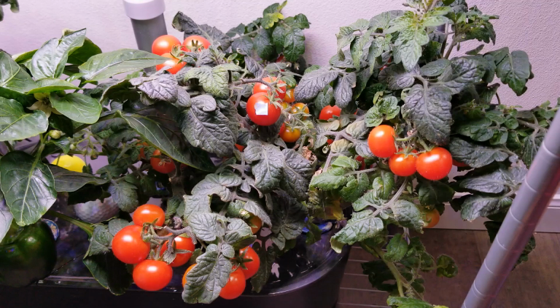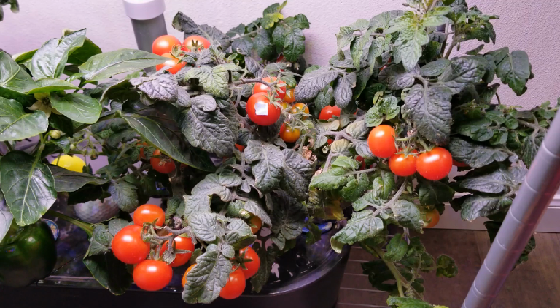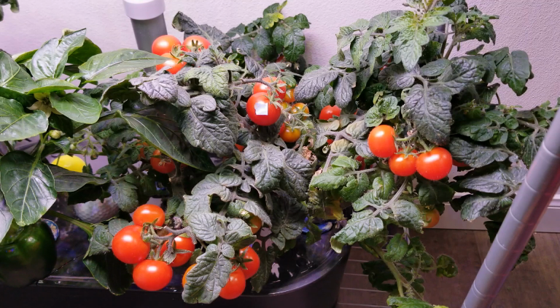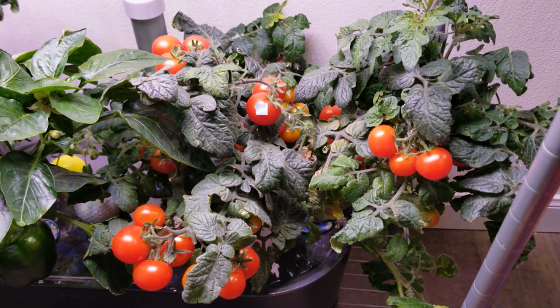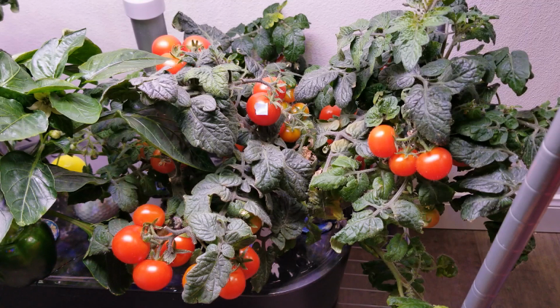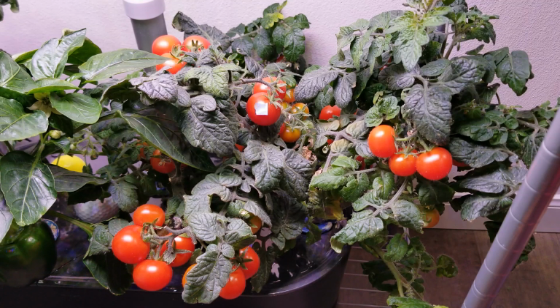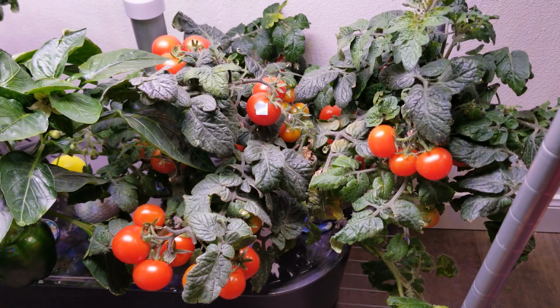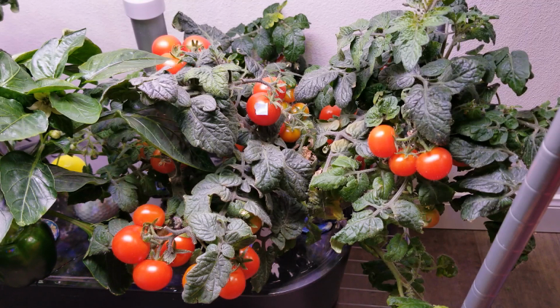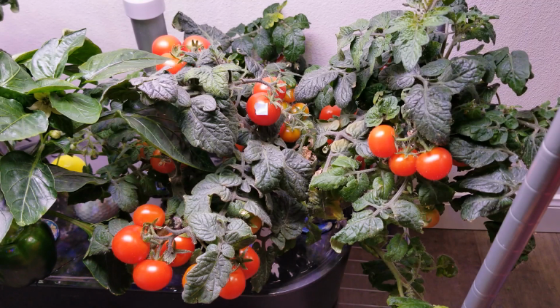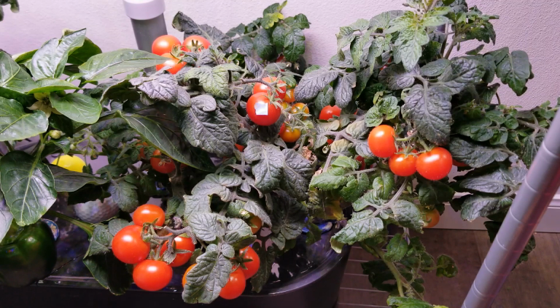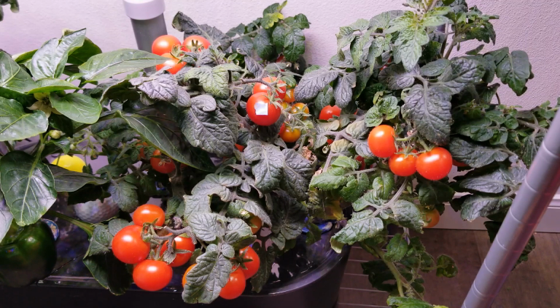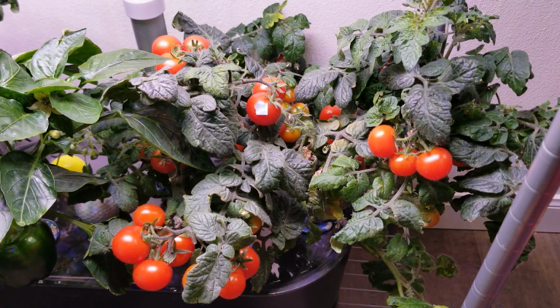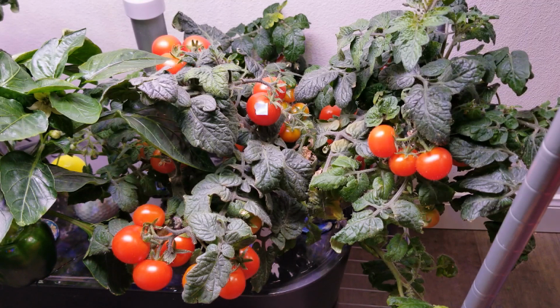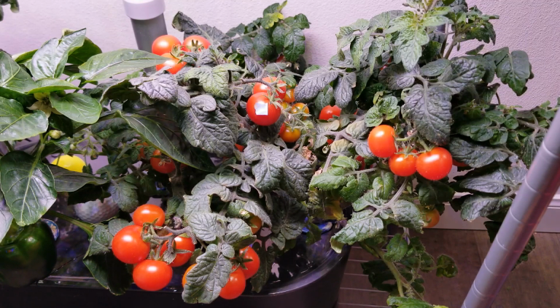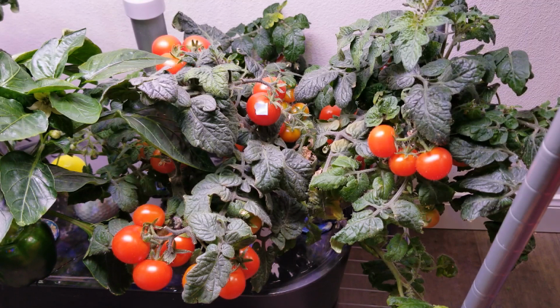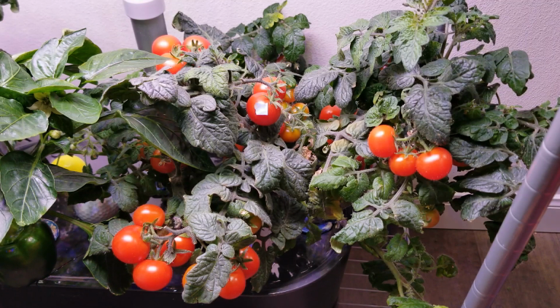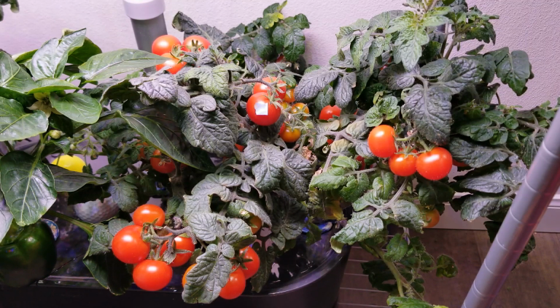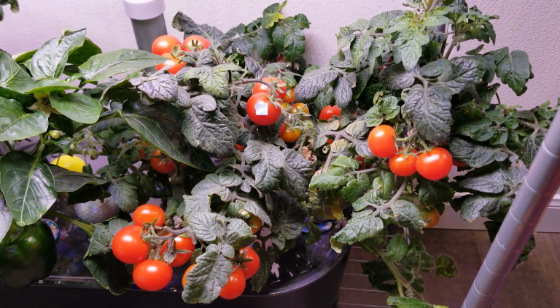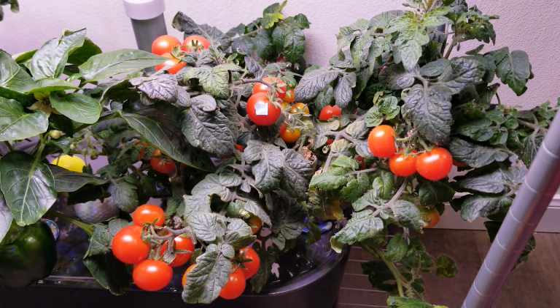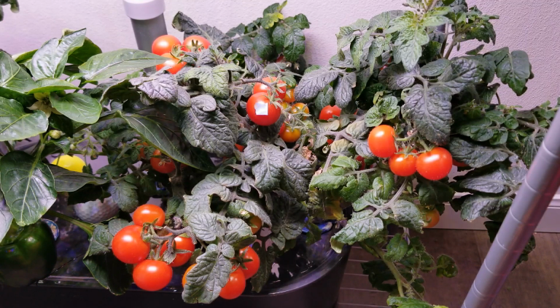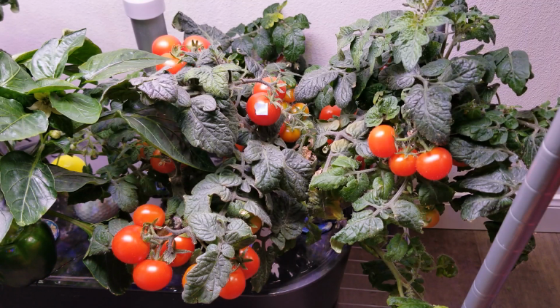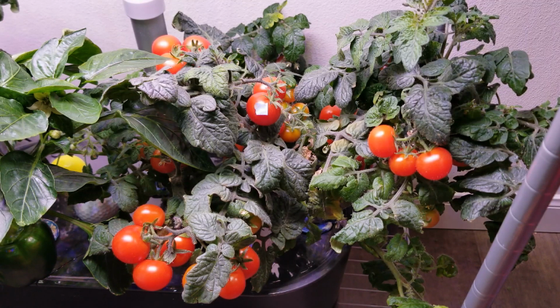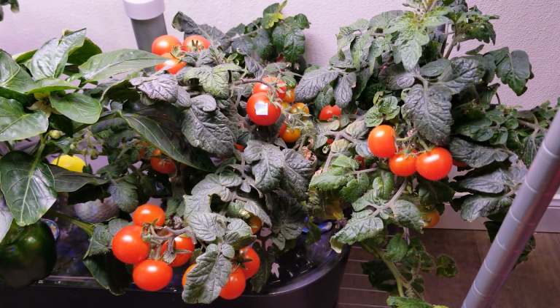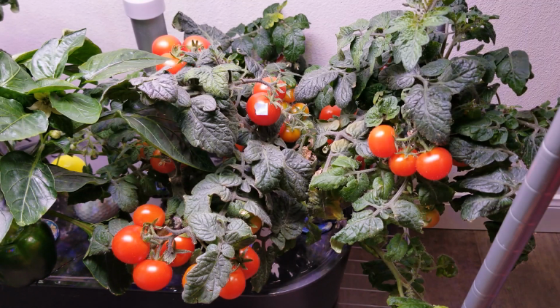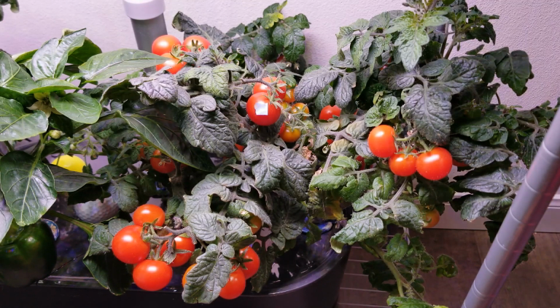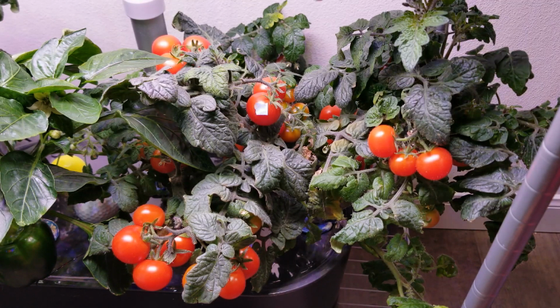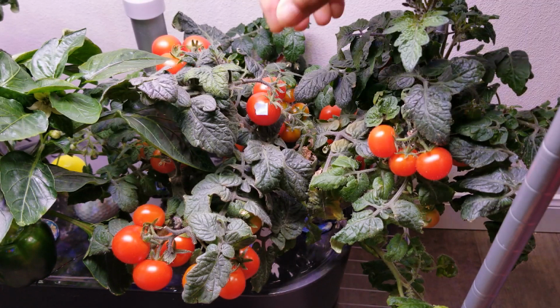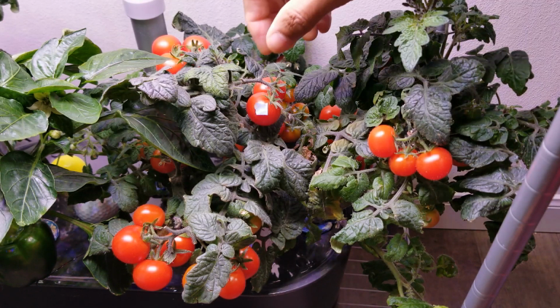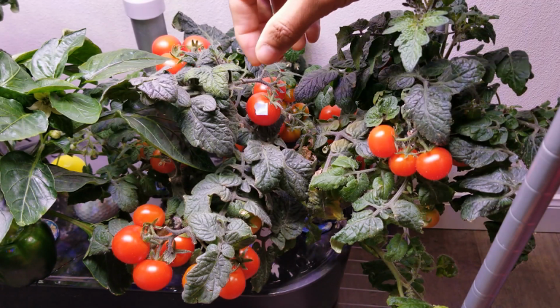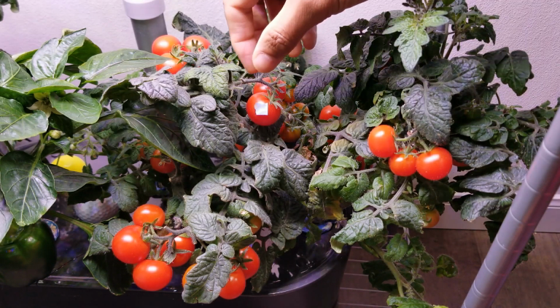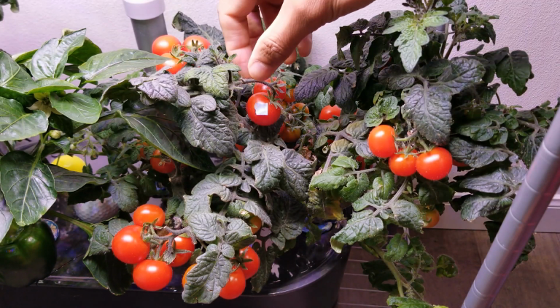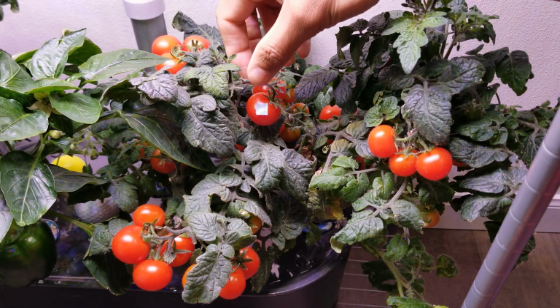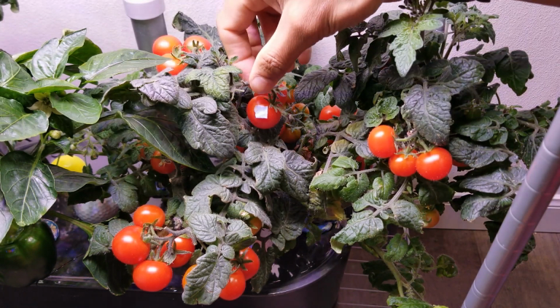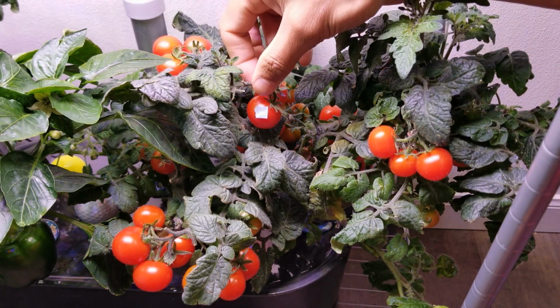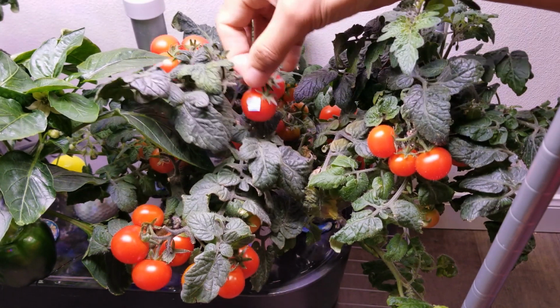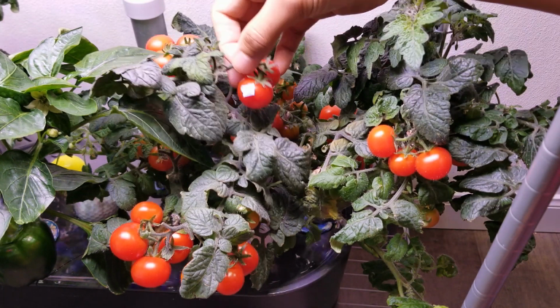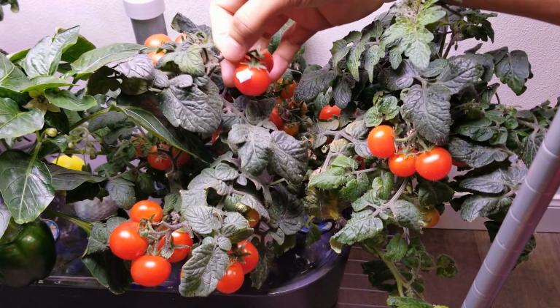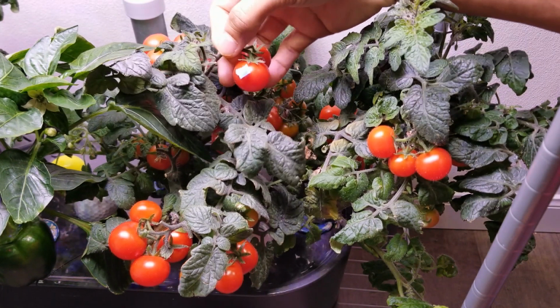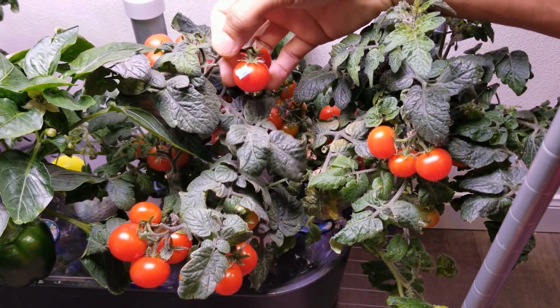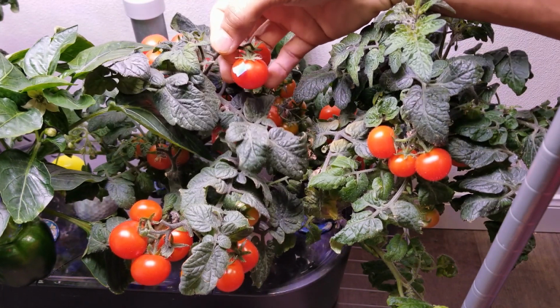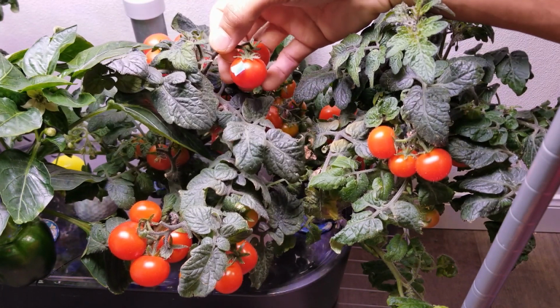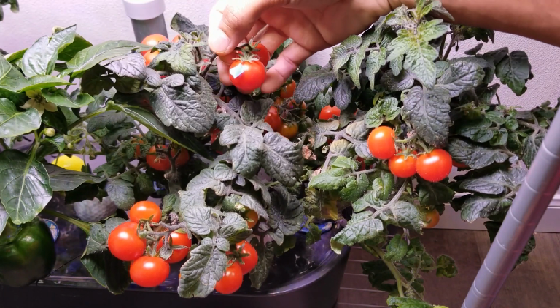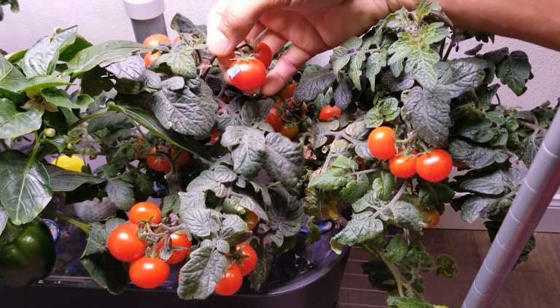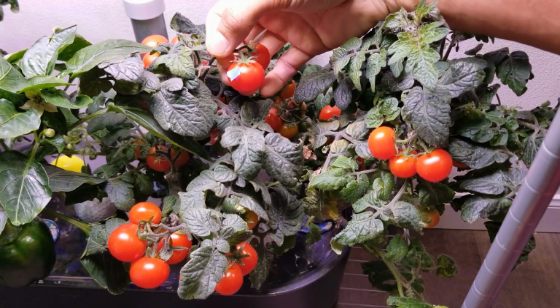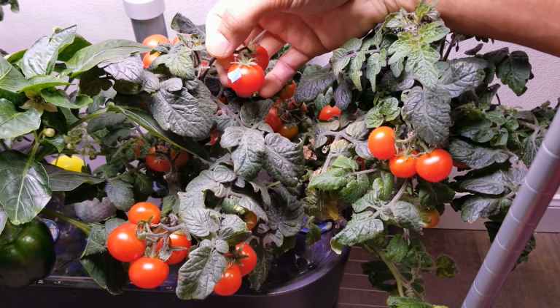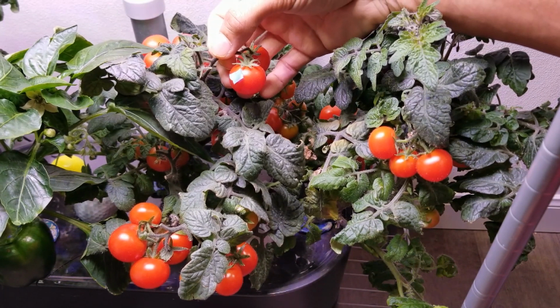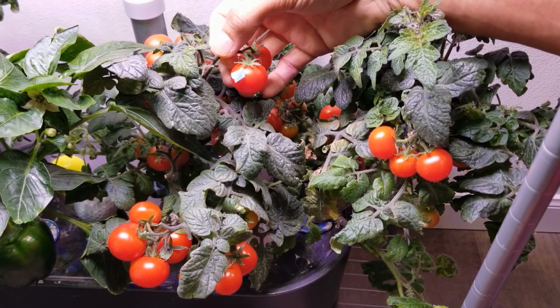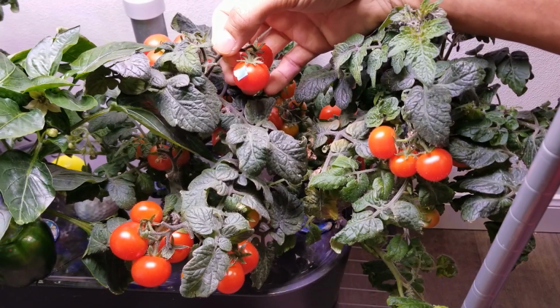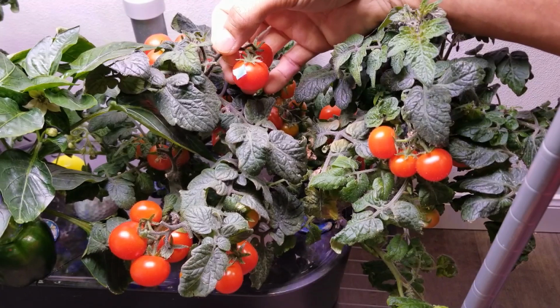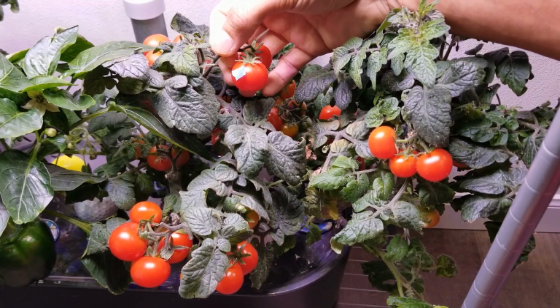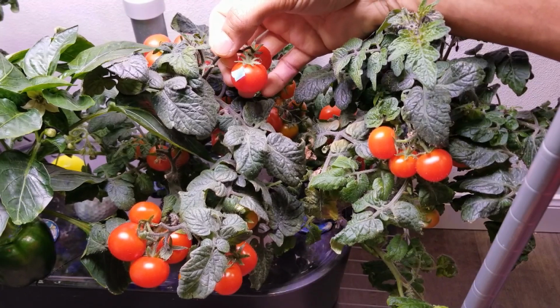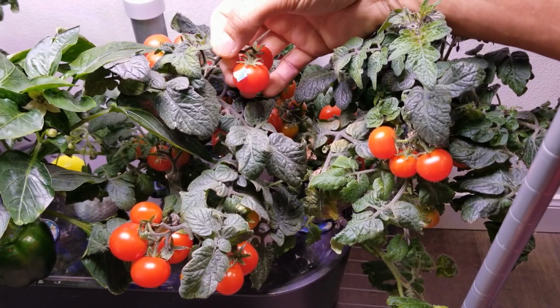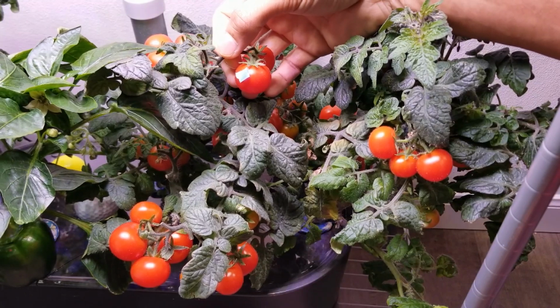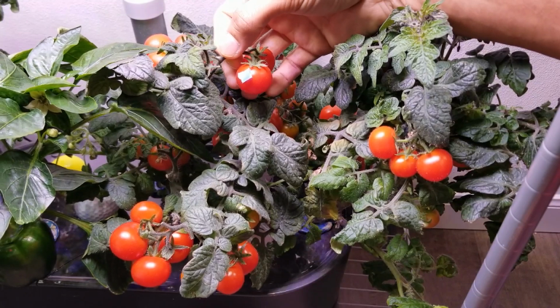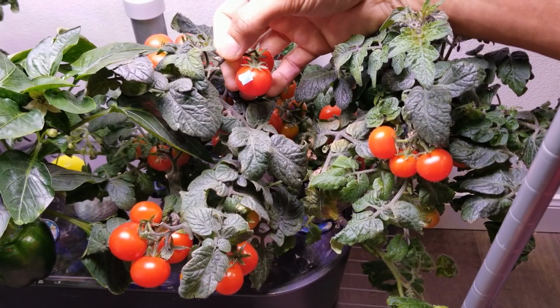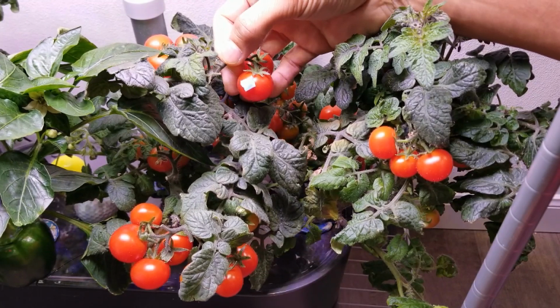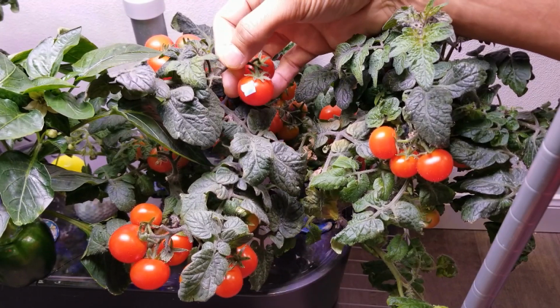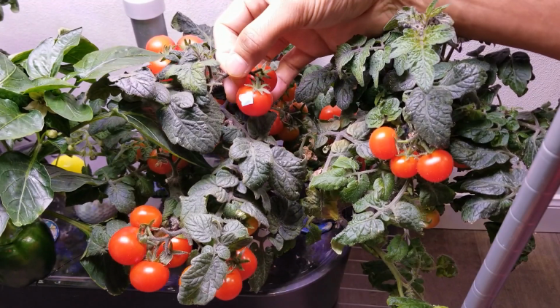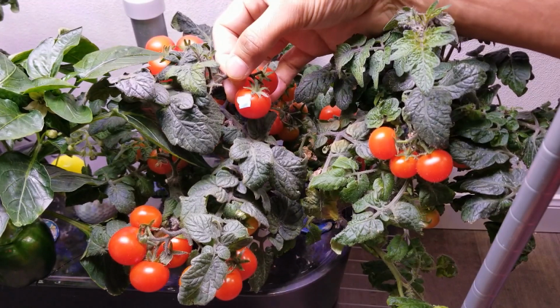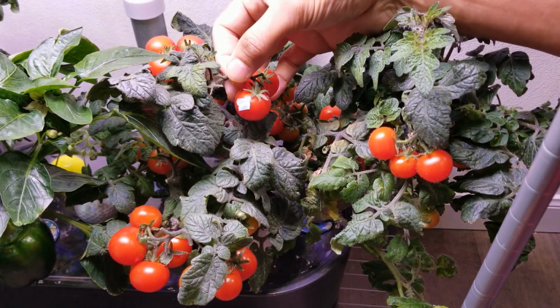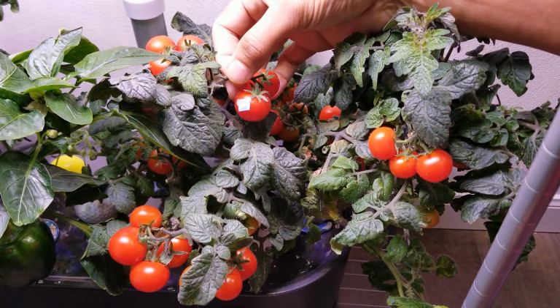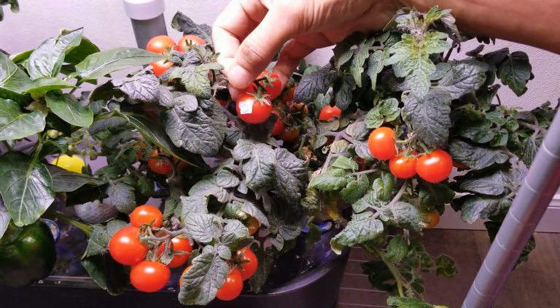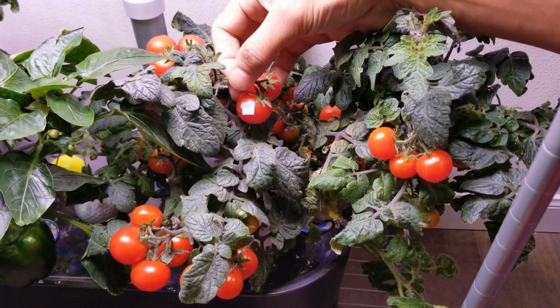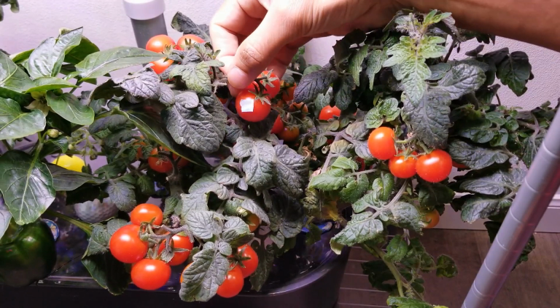Hi friends. I am starting an experiment to check if I can extract the seeds from a fresh tomato and grow new plants.